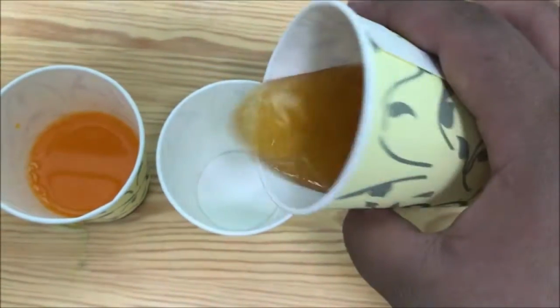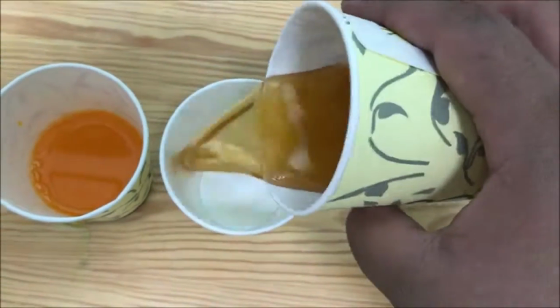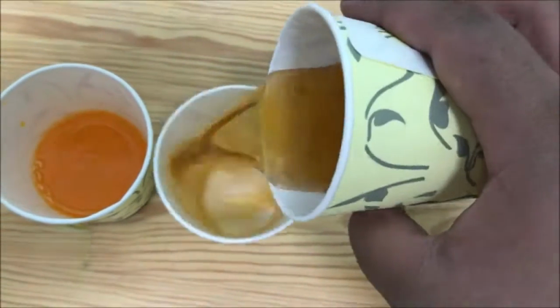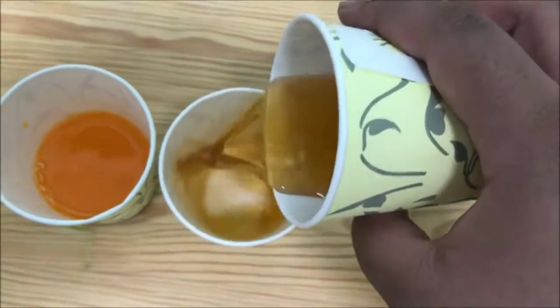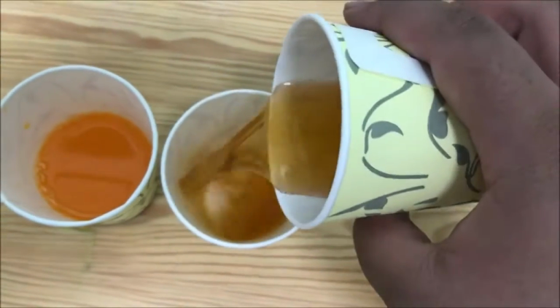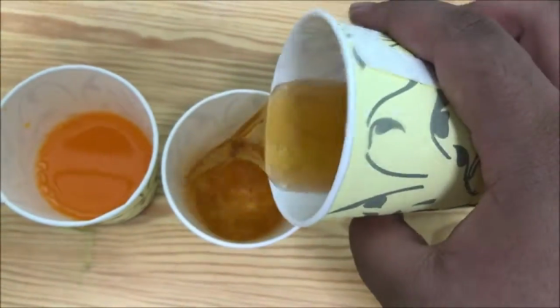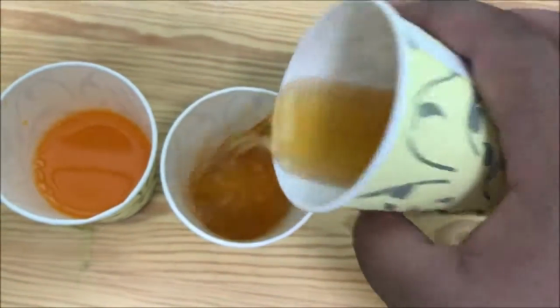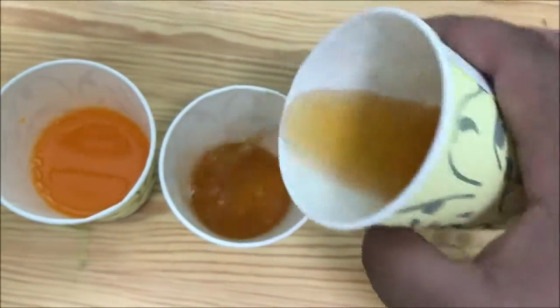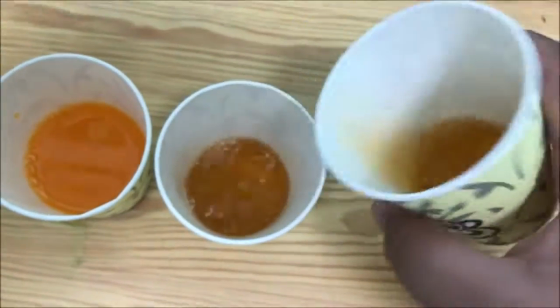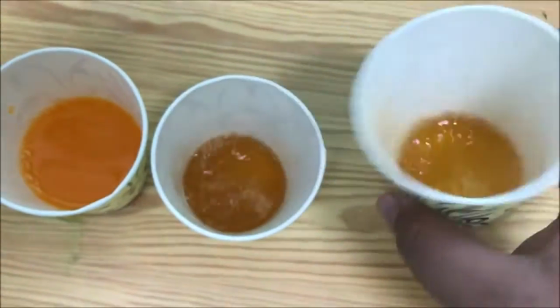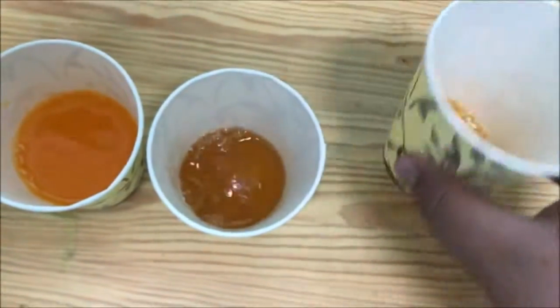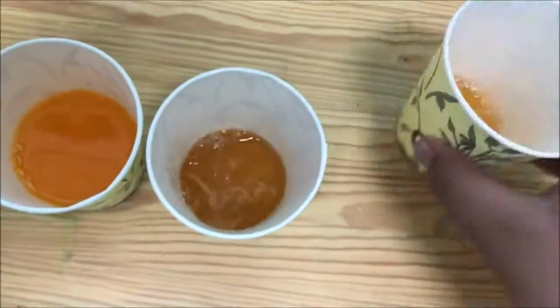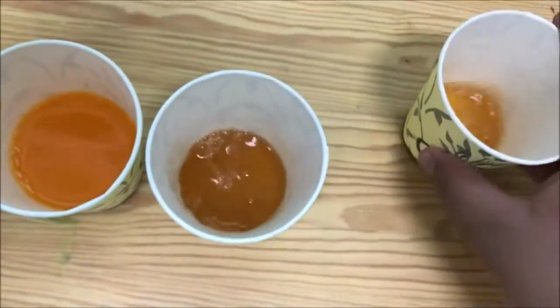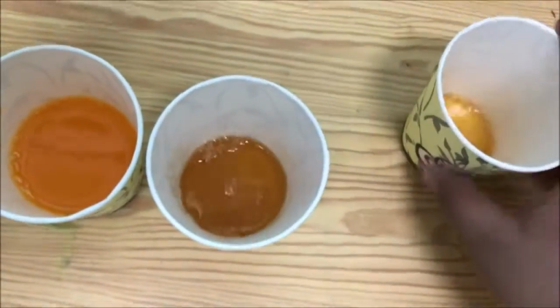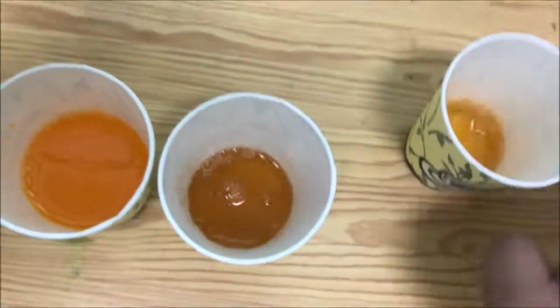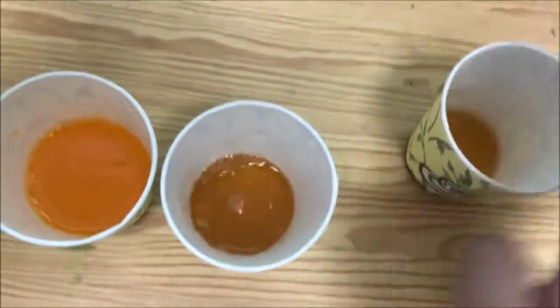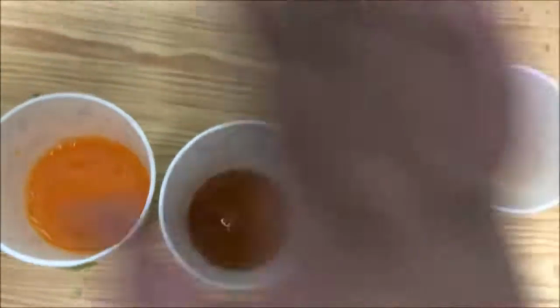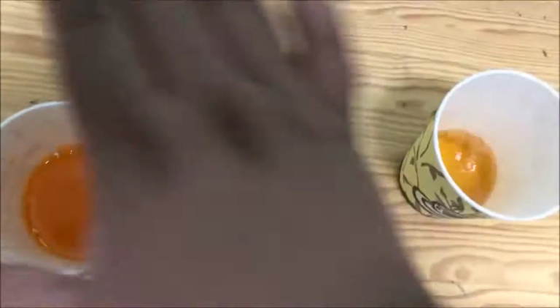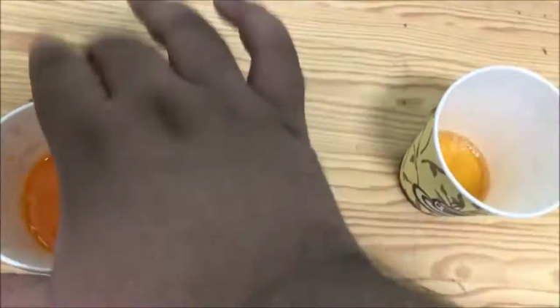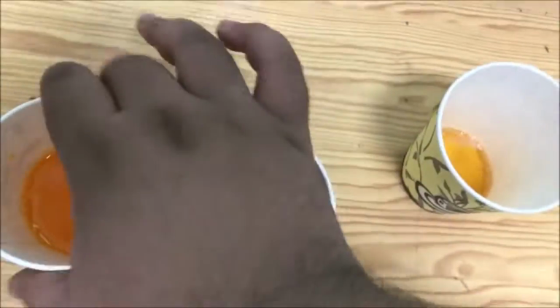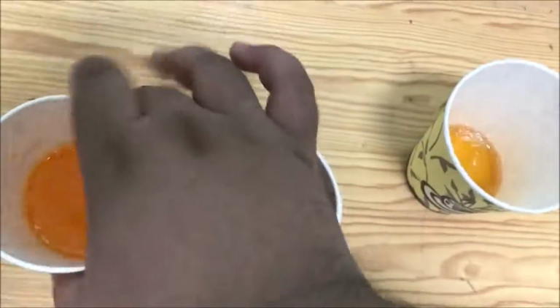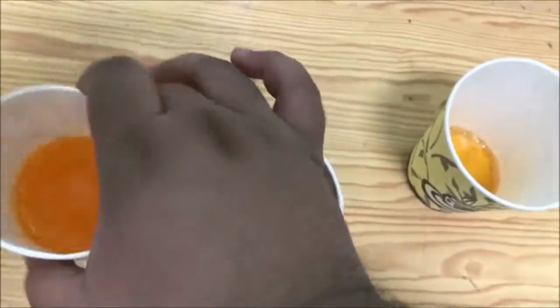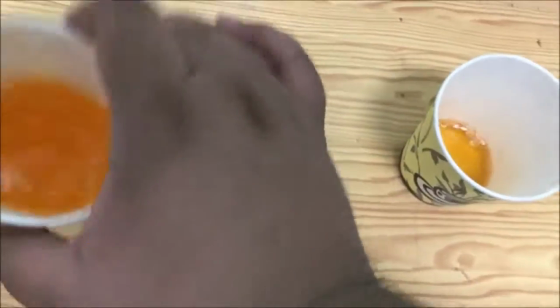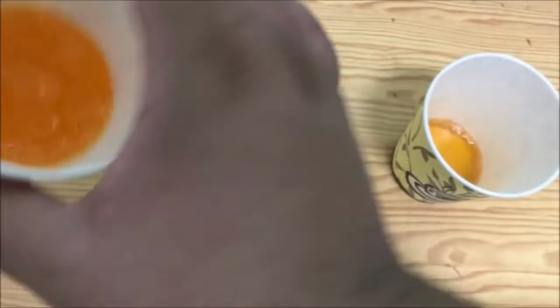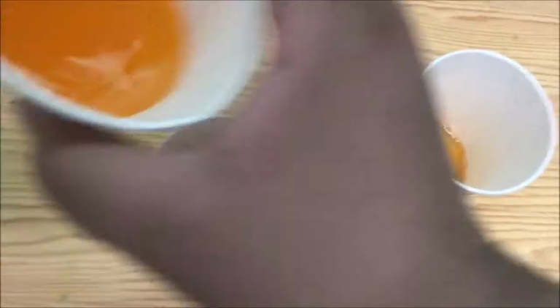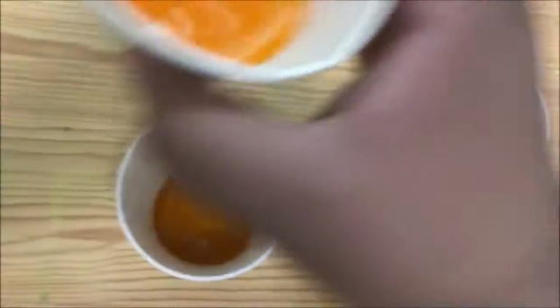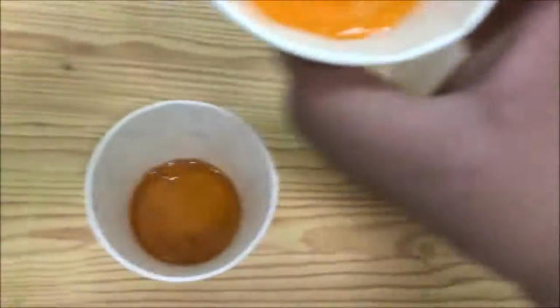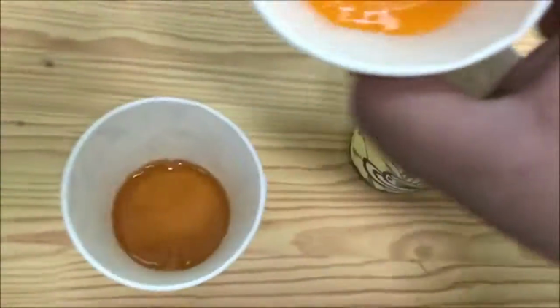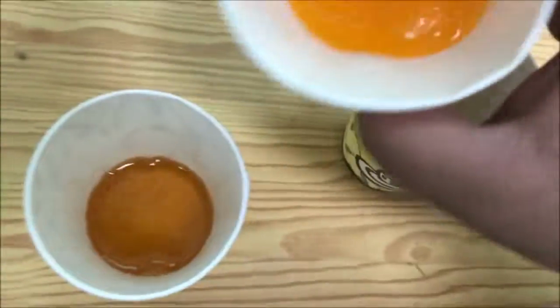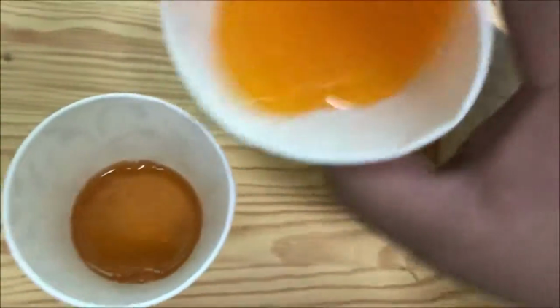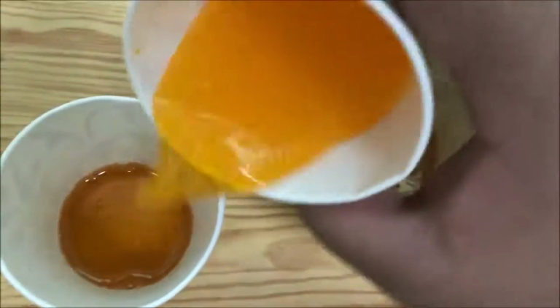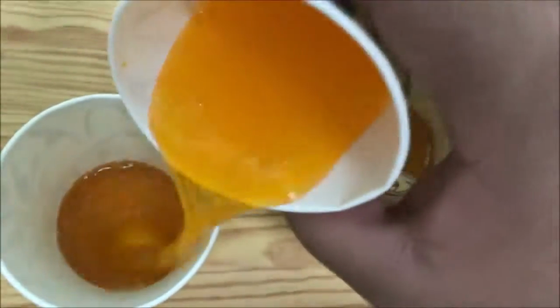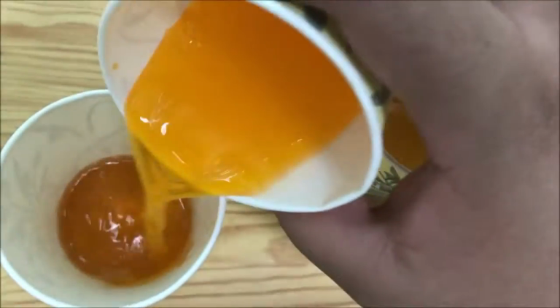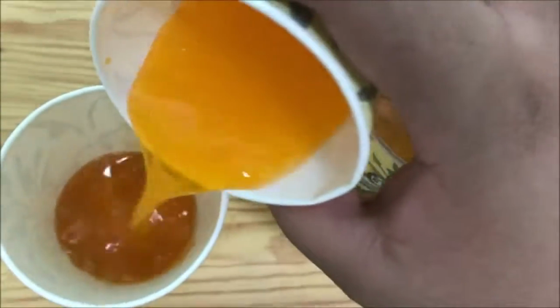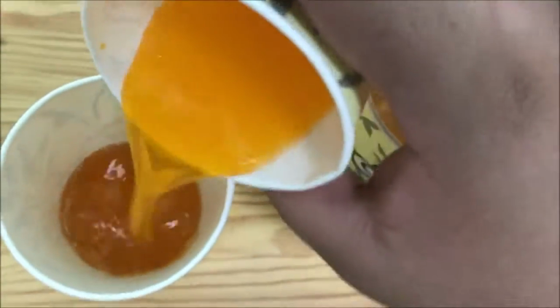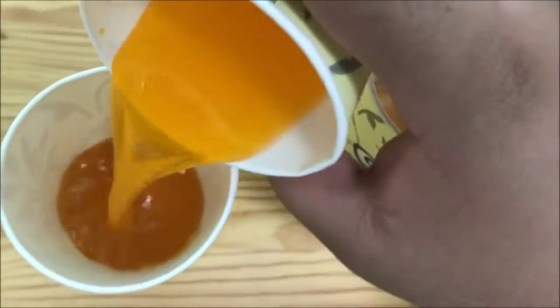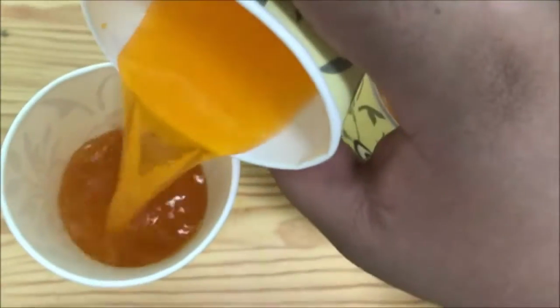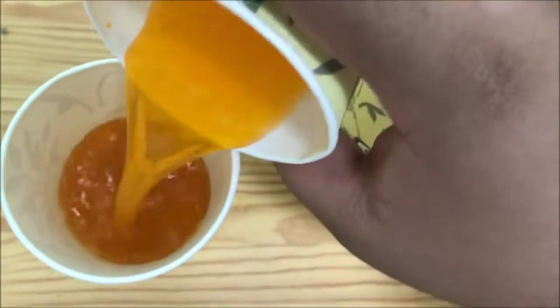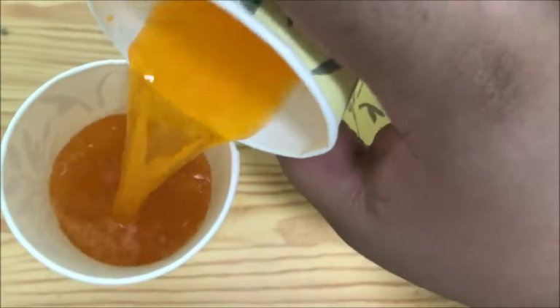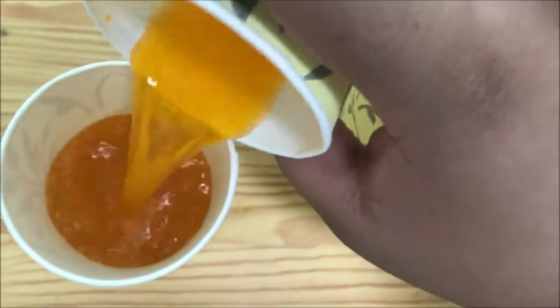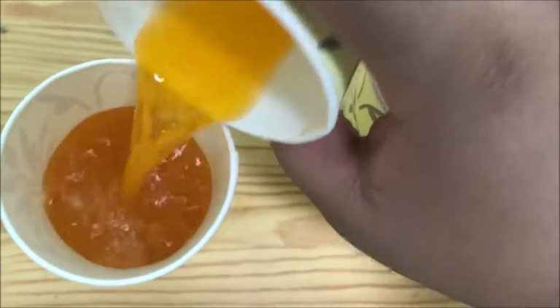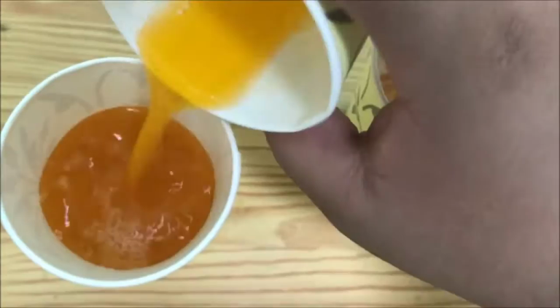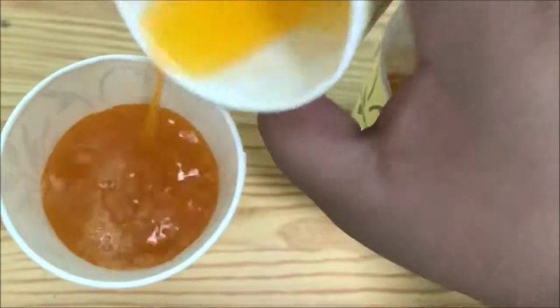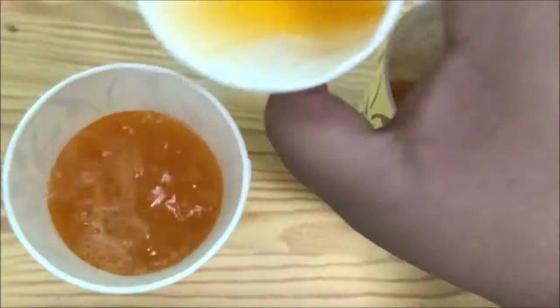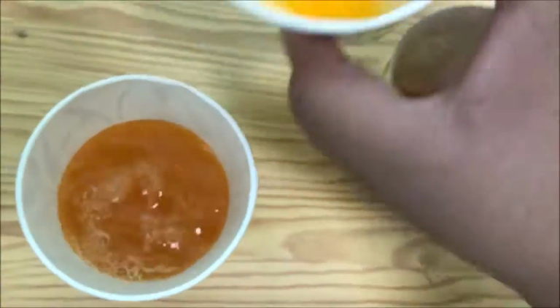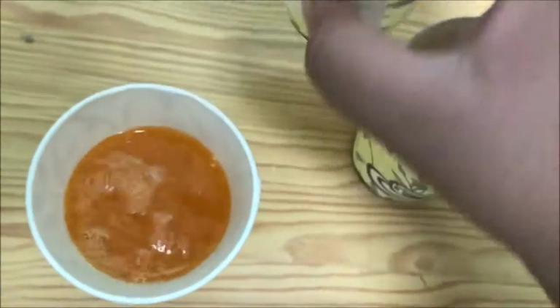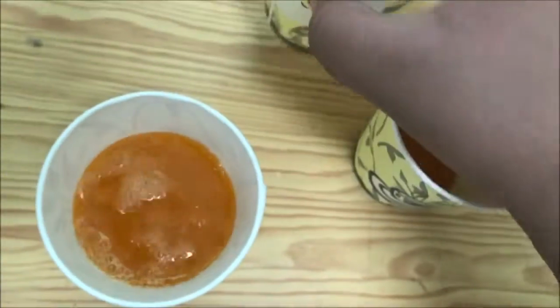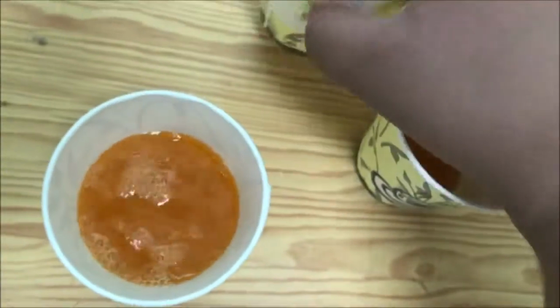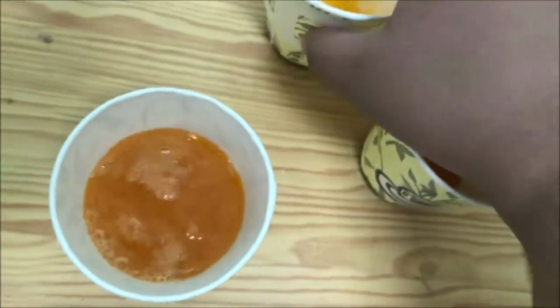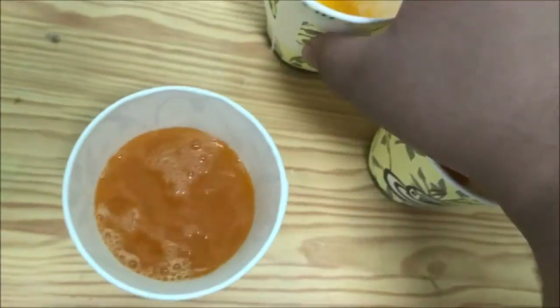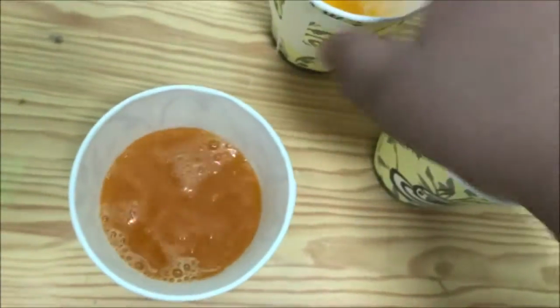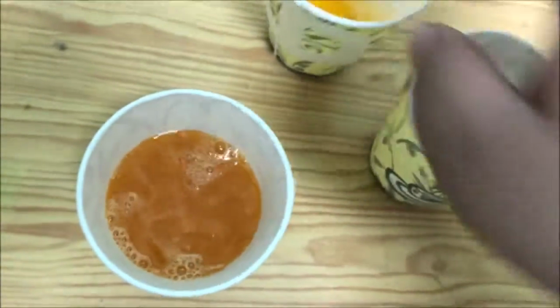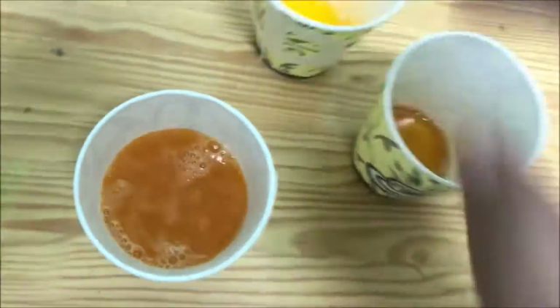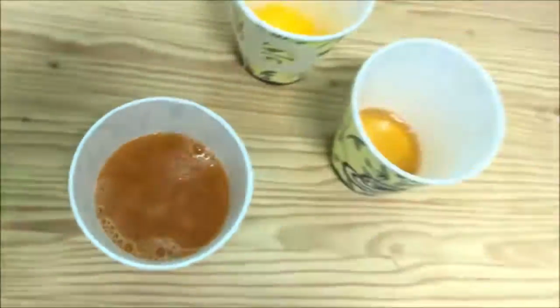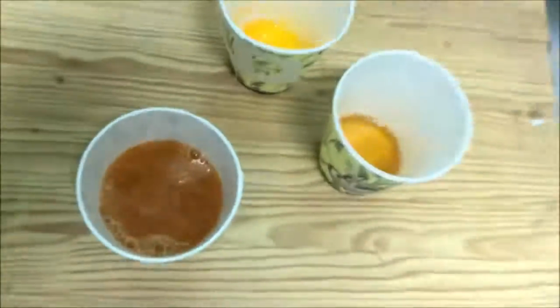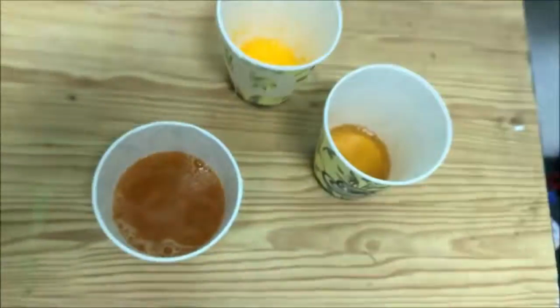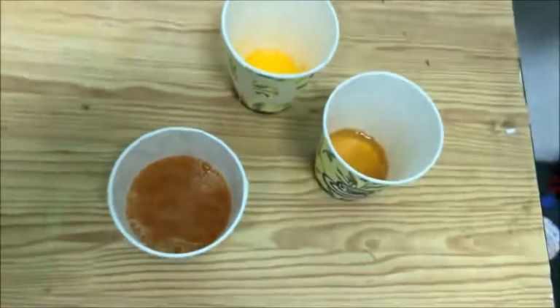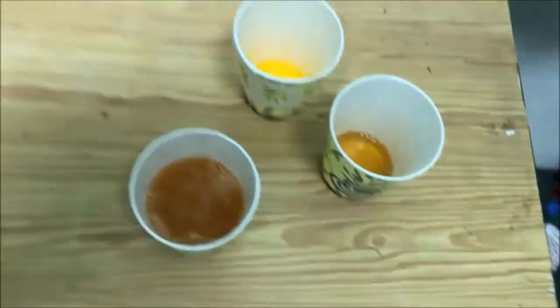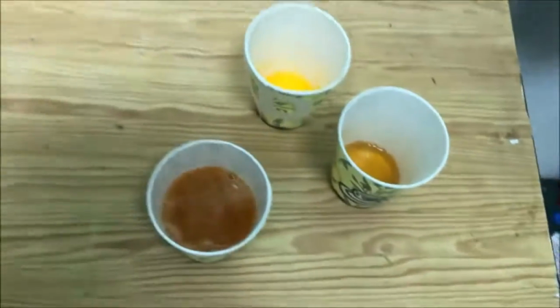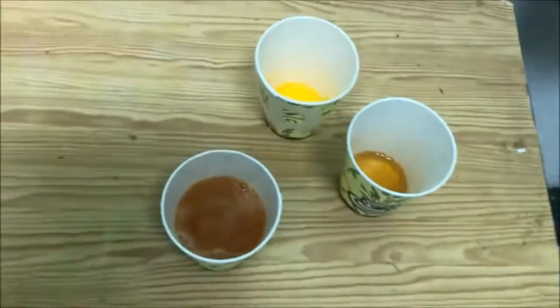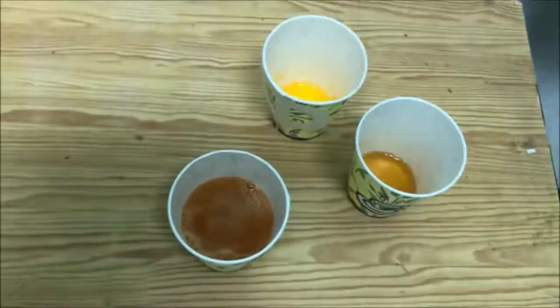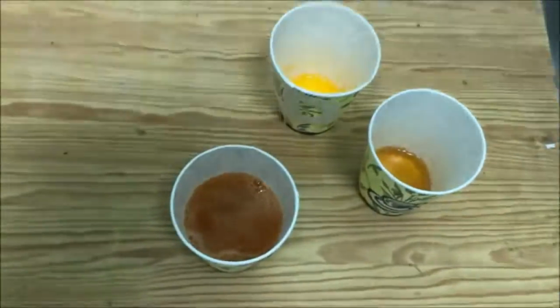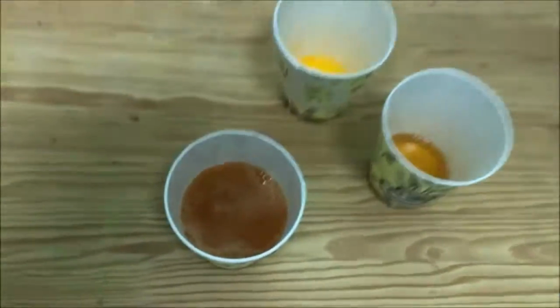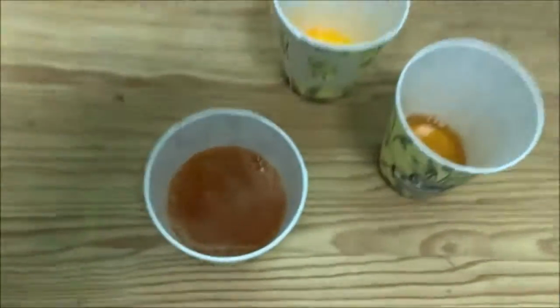Once again, you just pour in a little bit of the Victory and some Orange on there as well. And there you have it. A simple recipe.